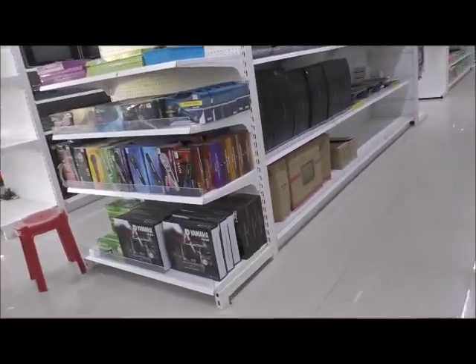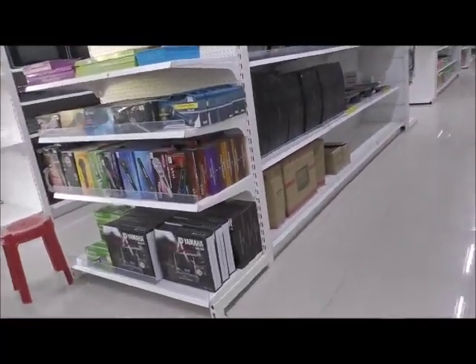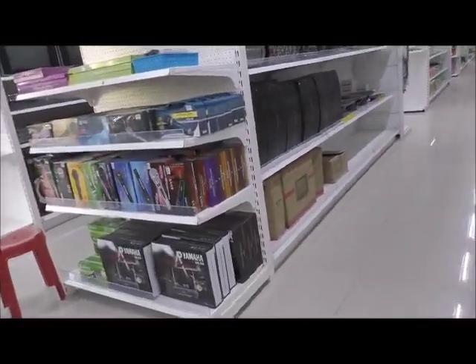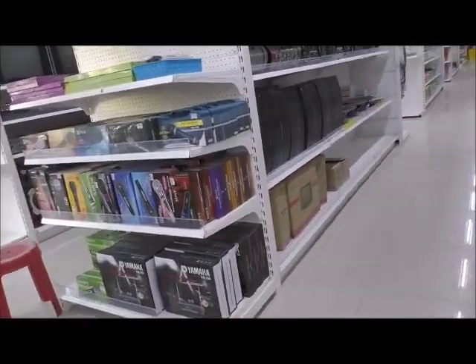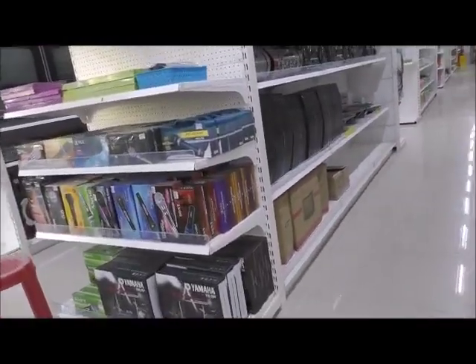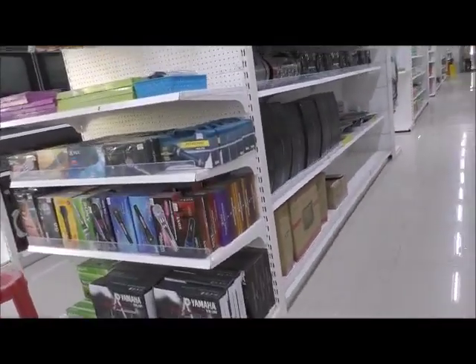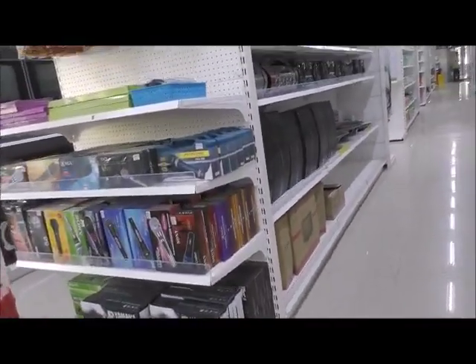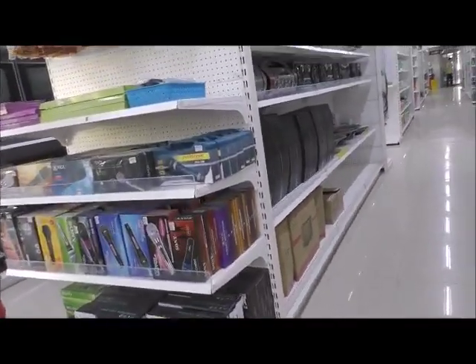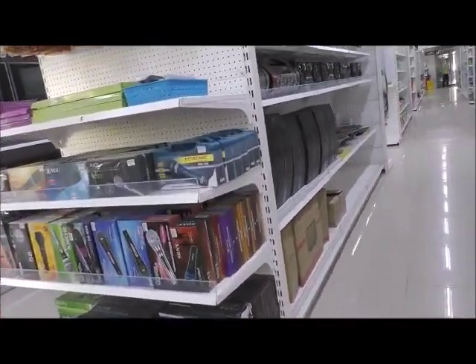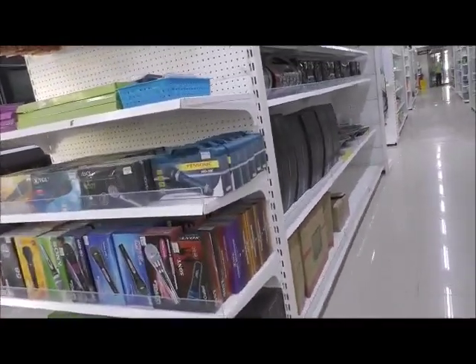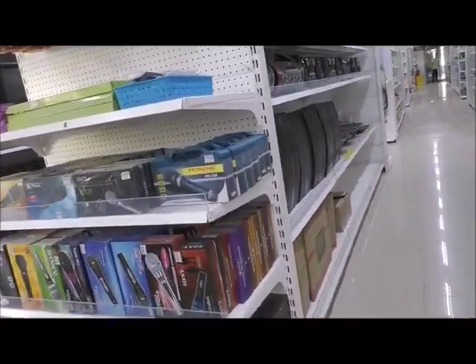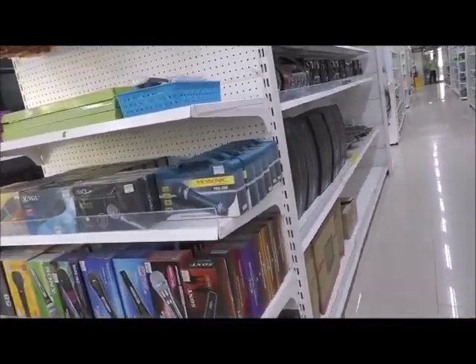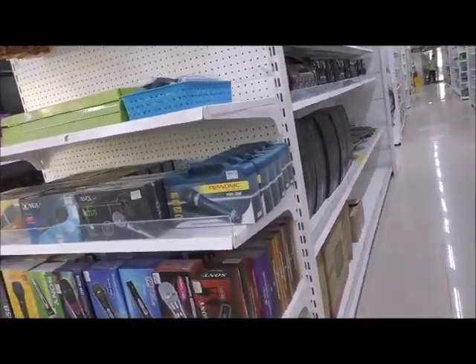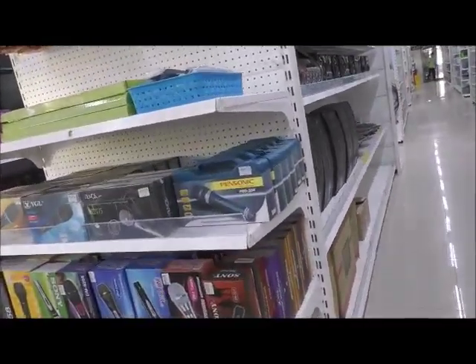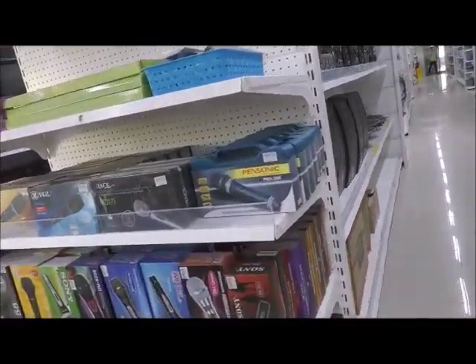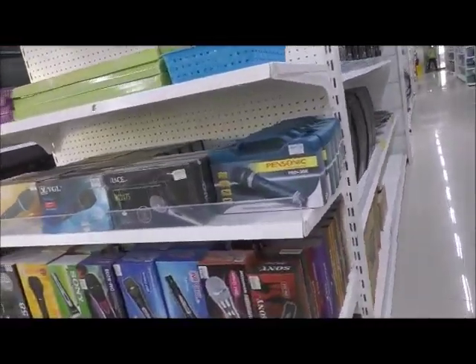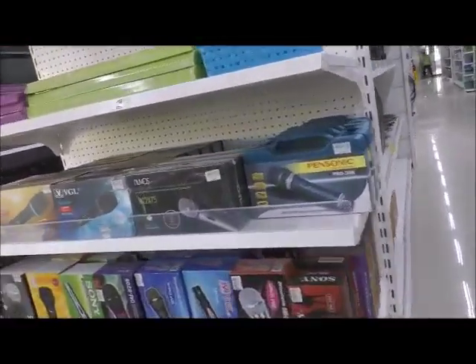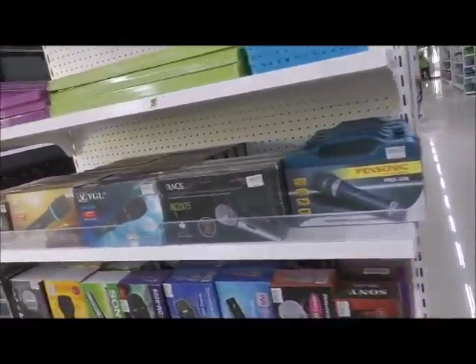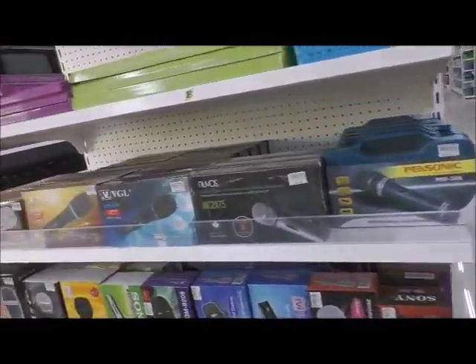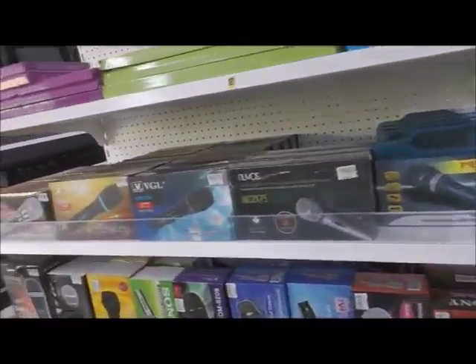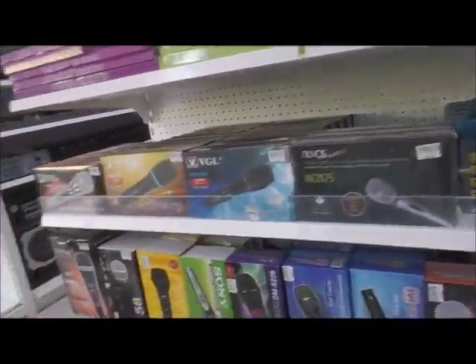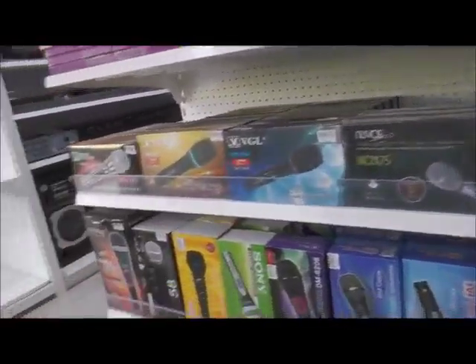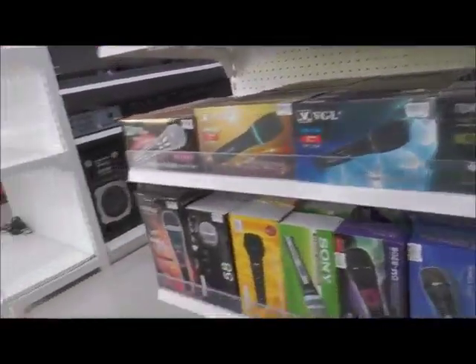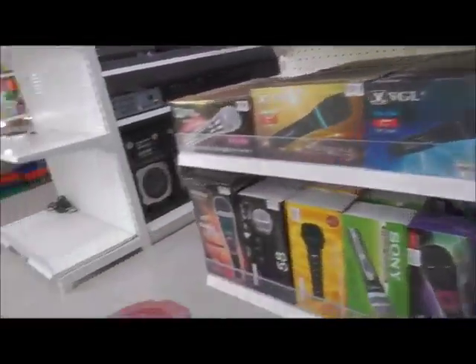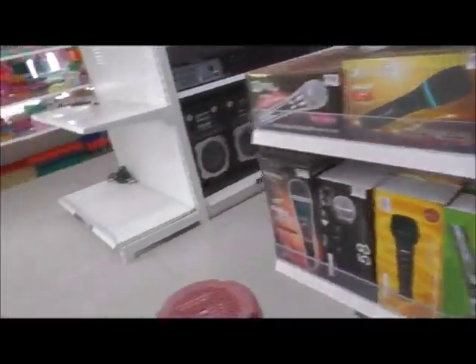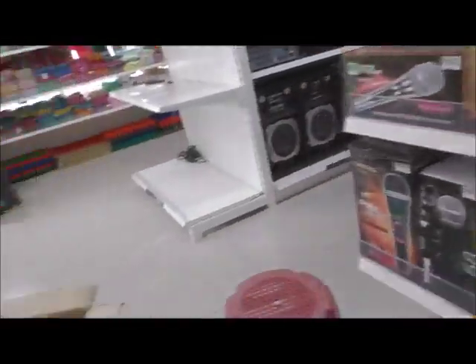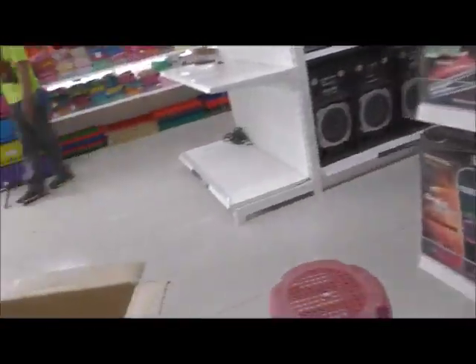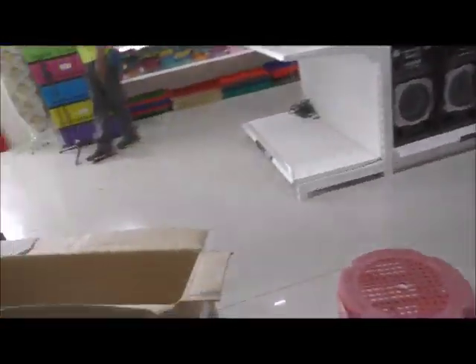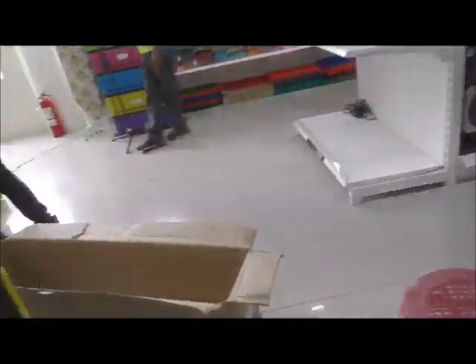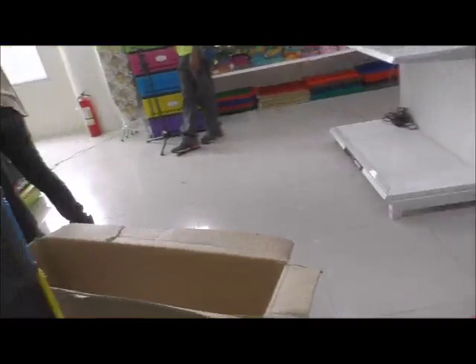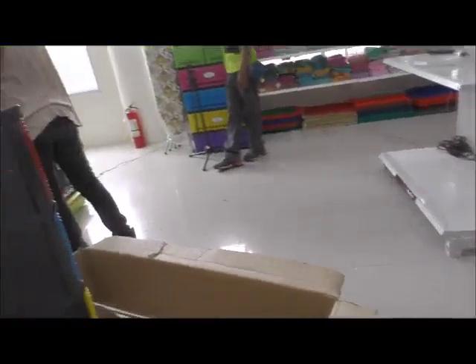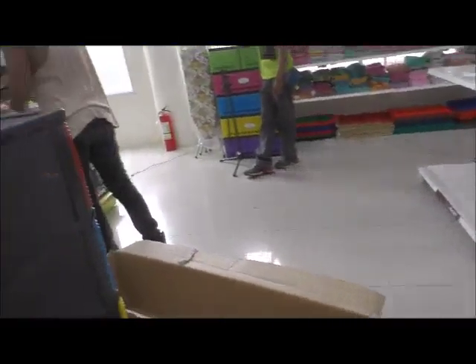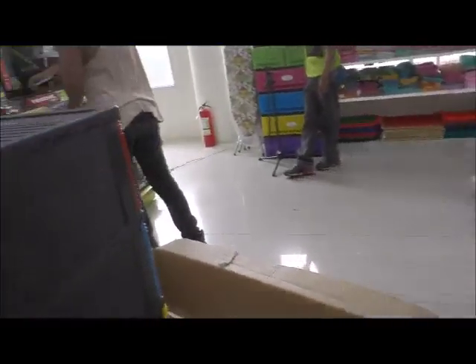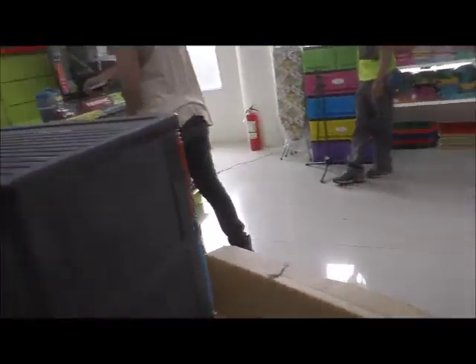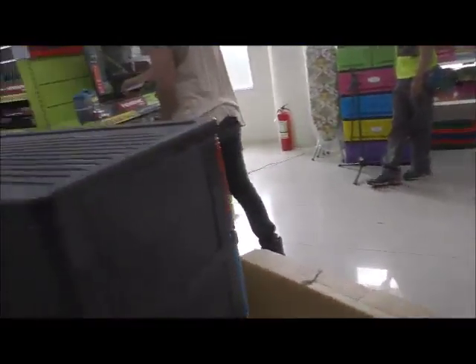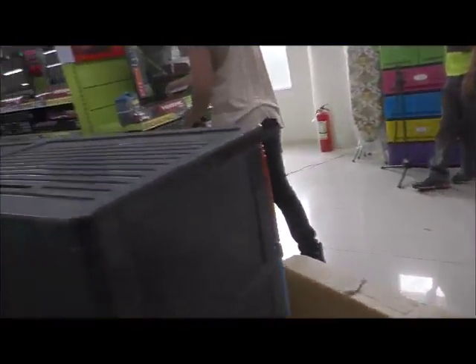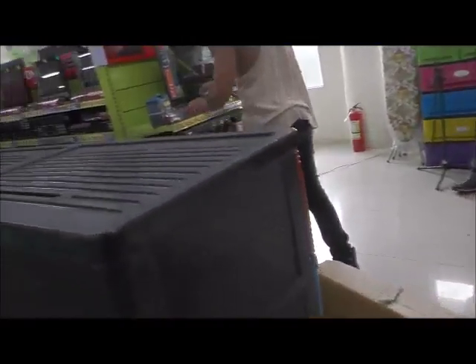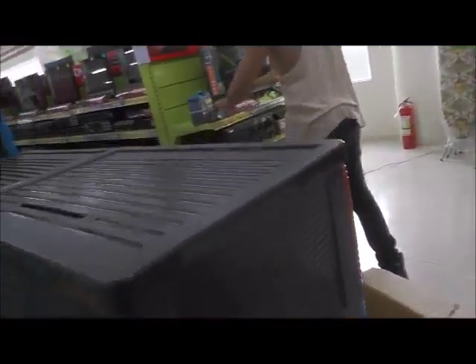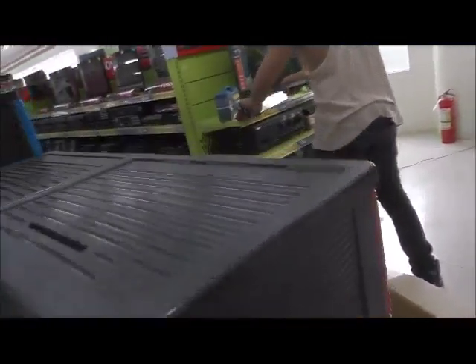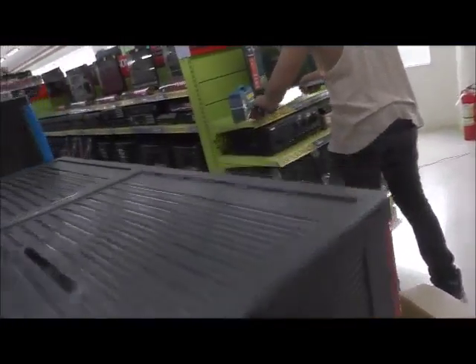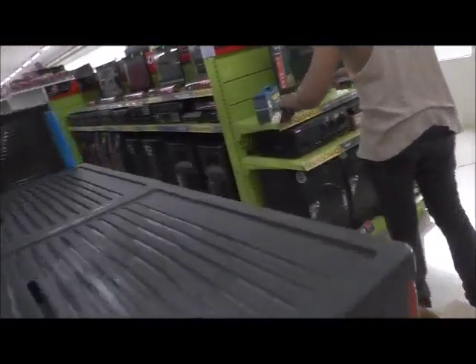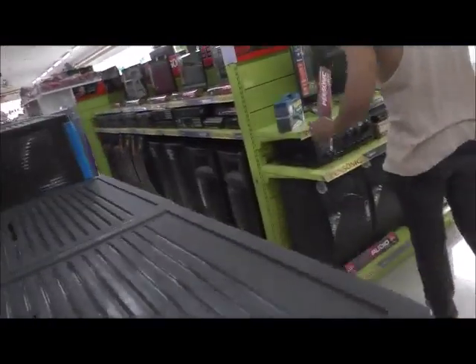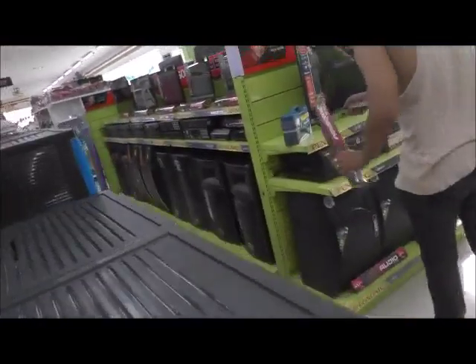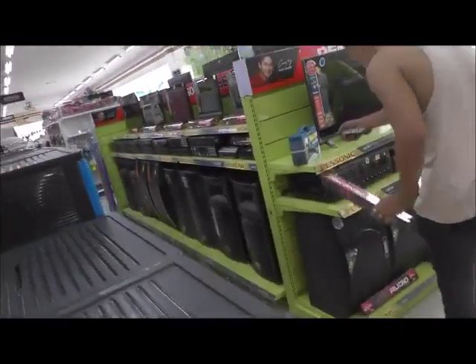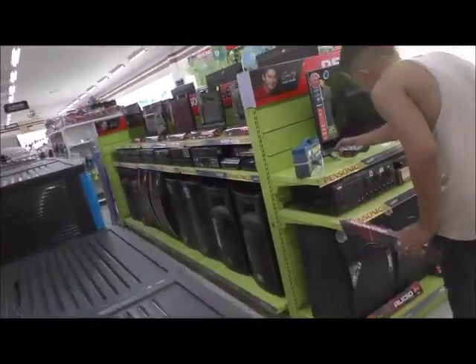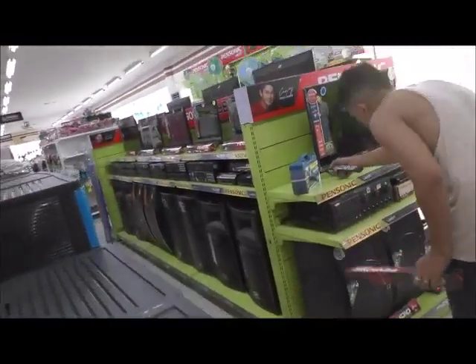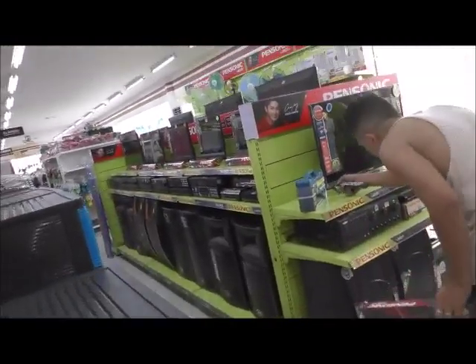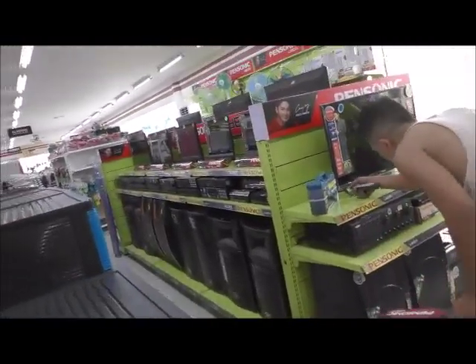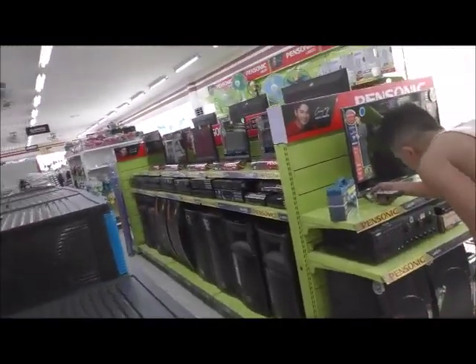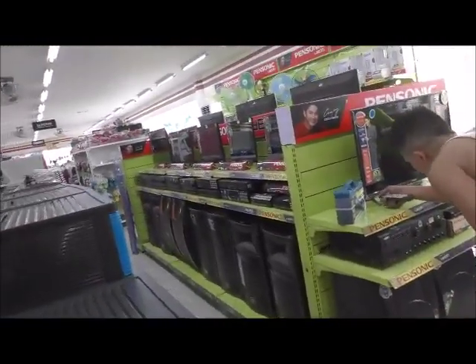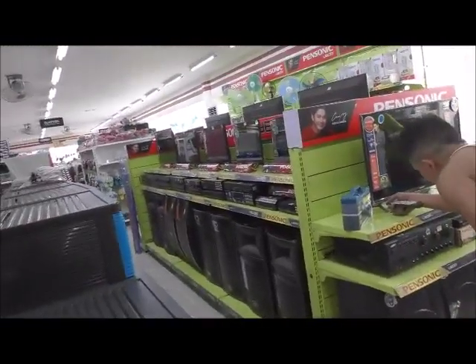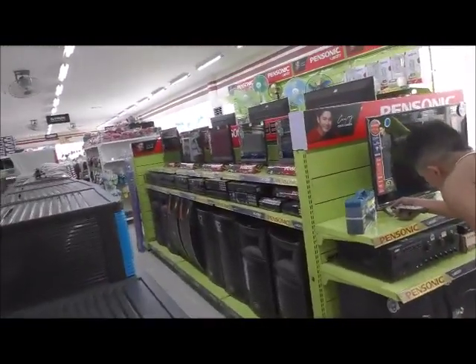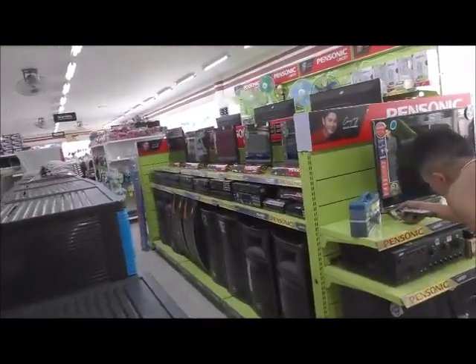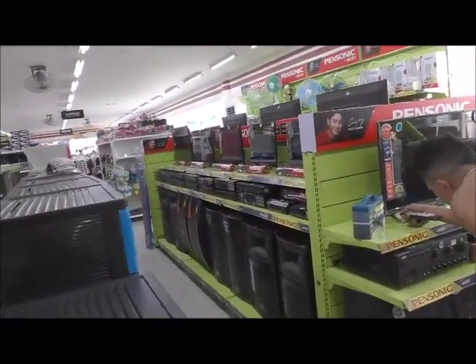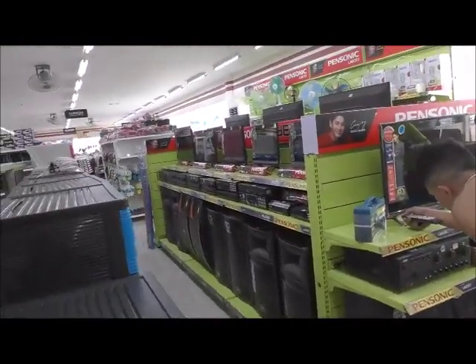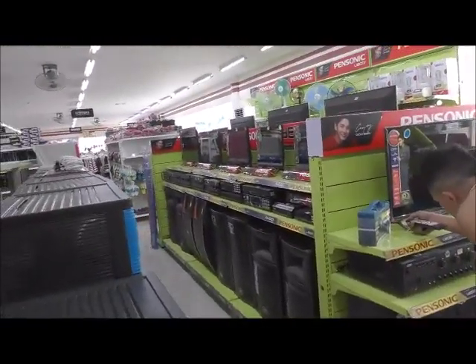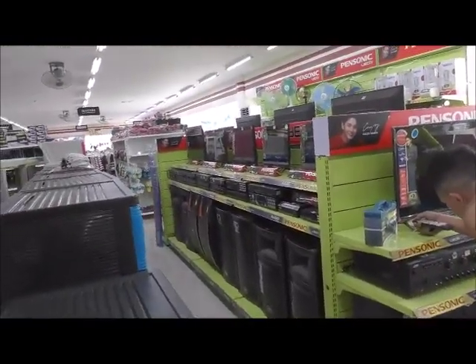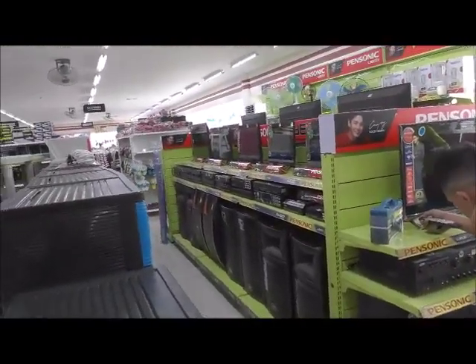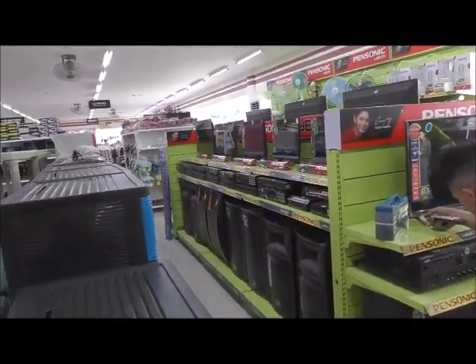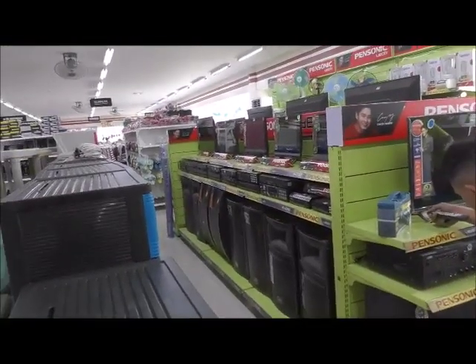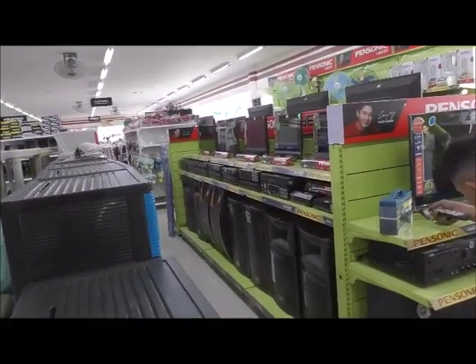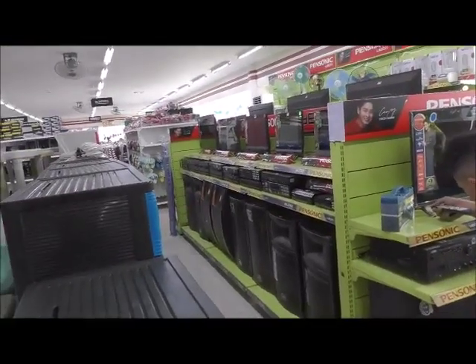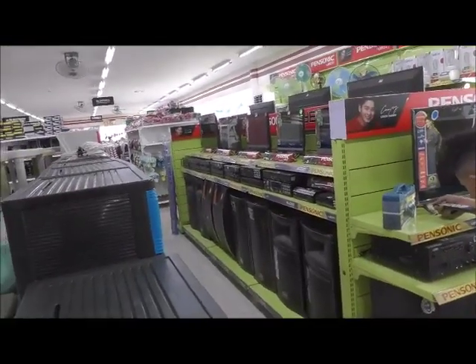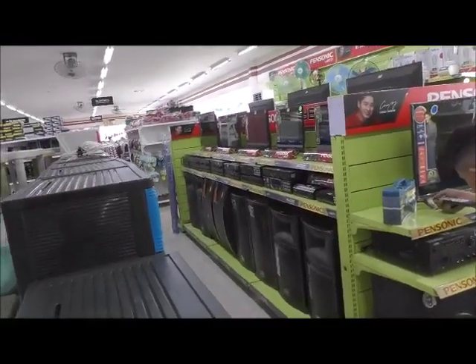Hi, how are you? There are all kinds of TVs and speakers here.